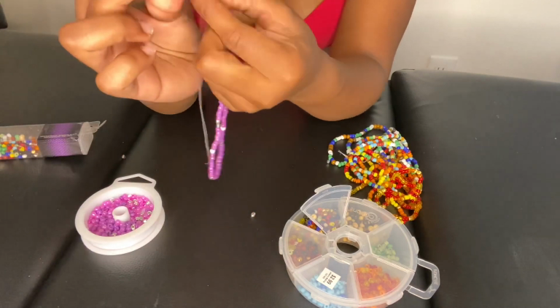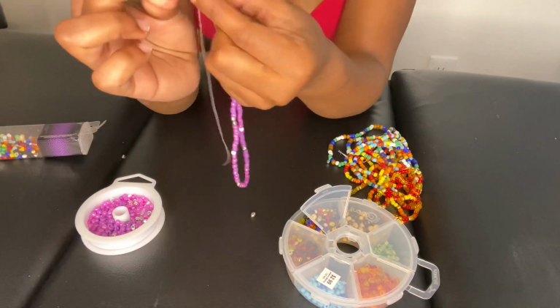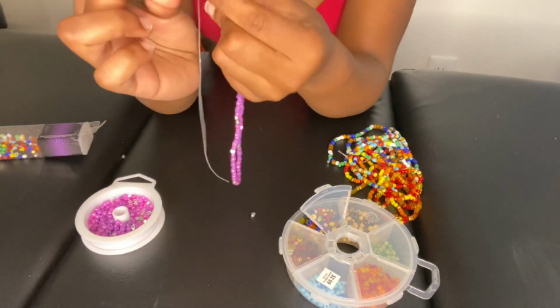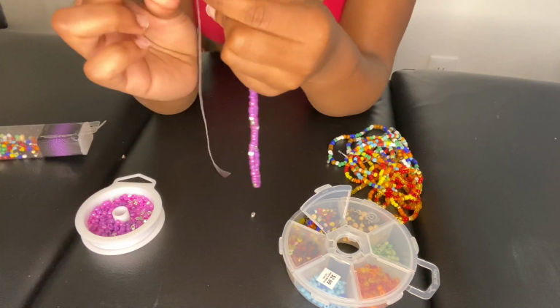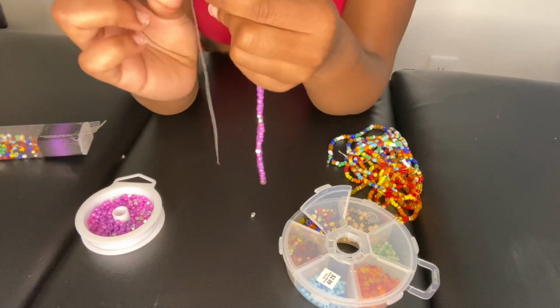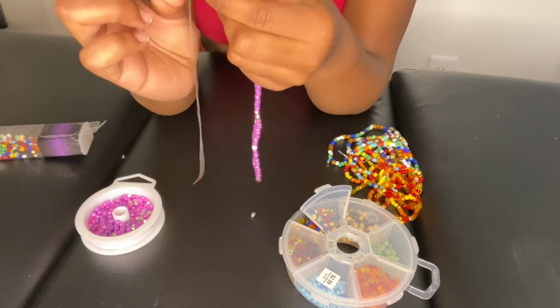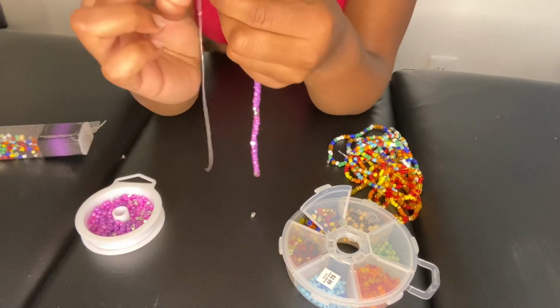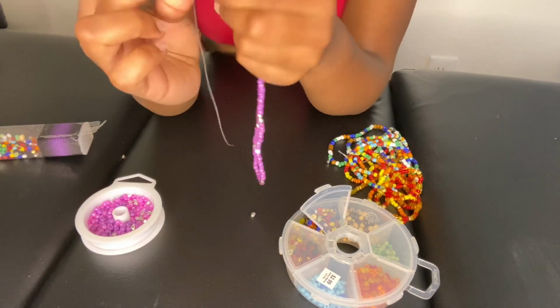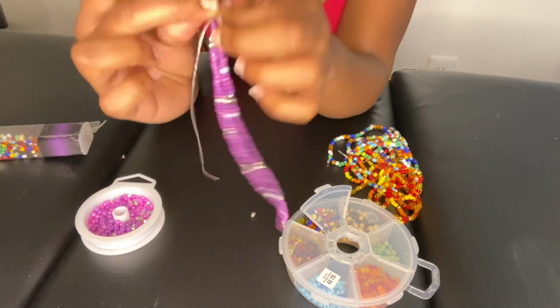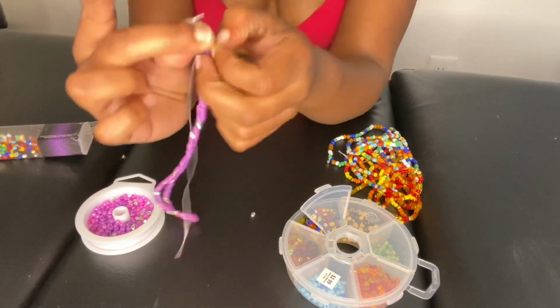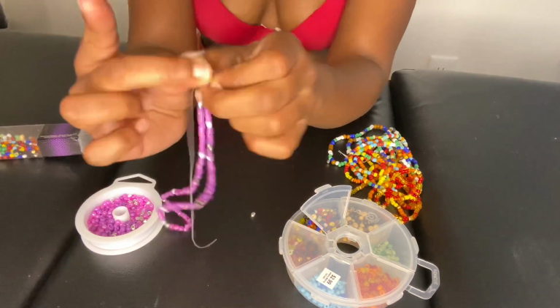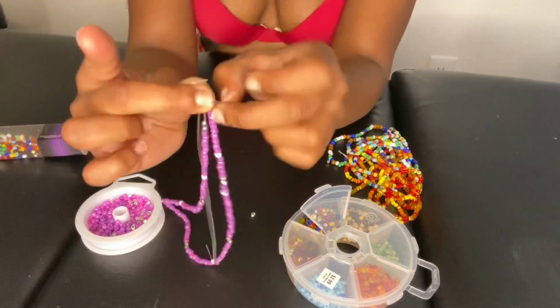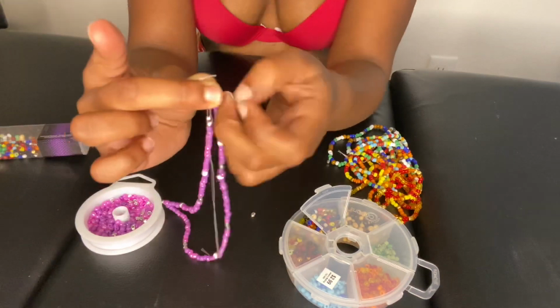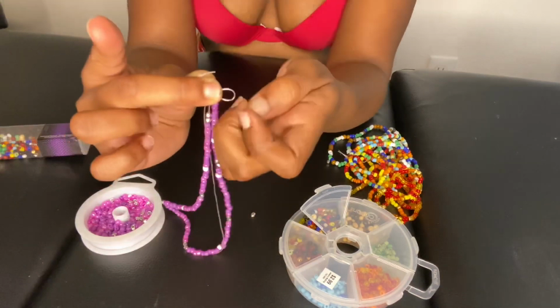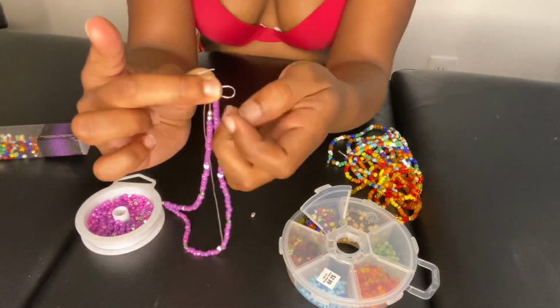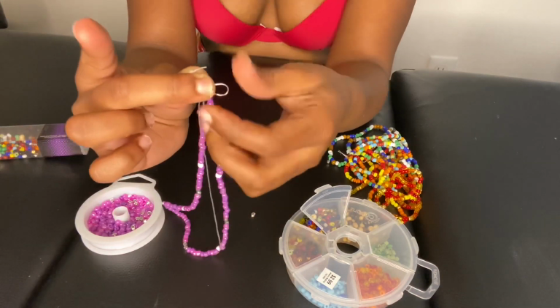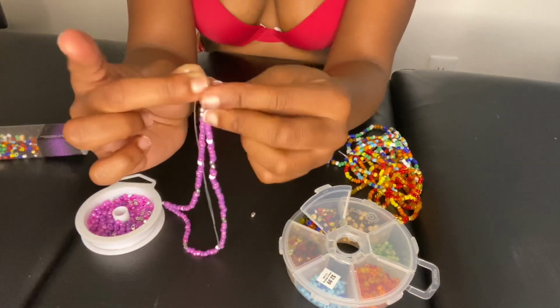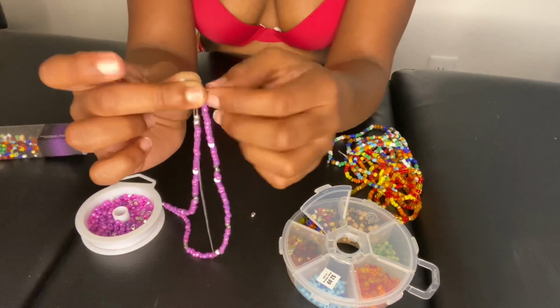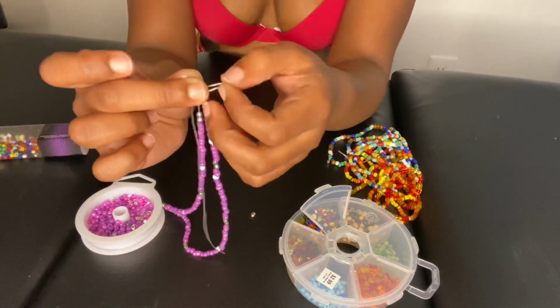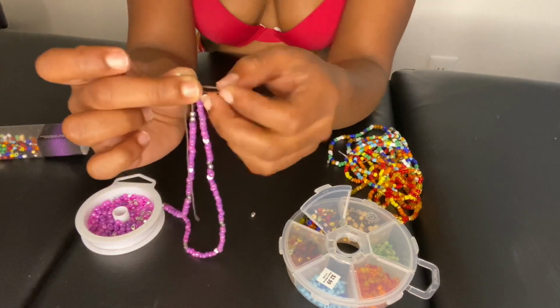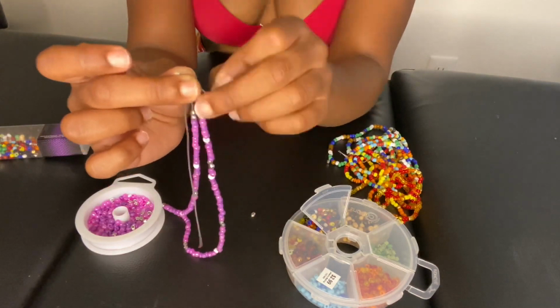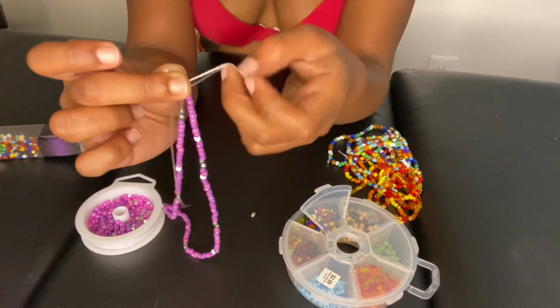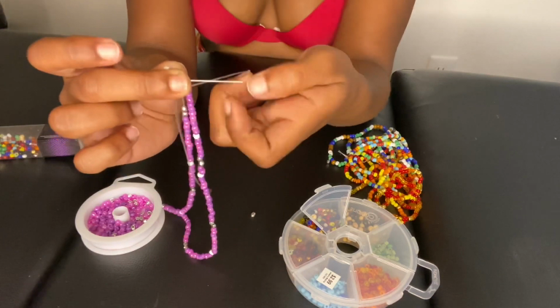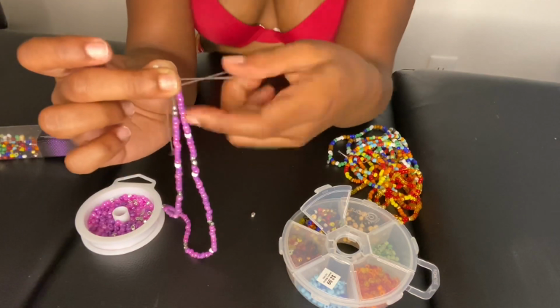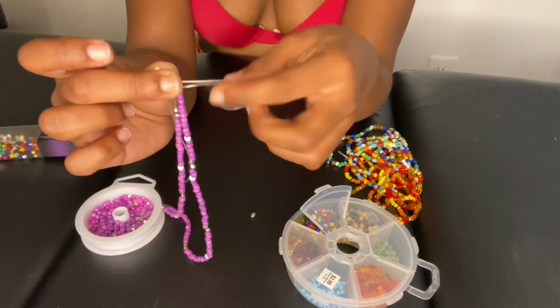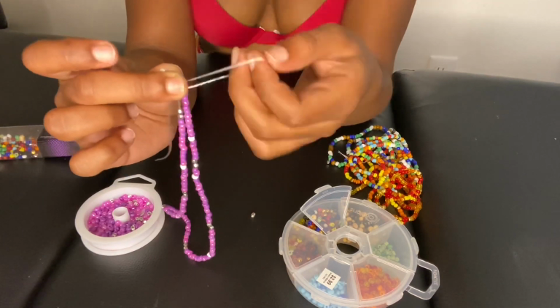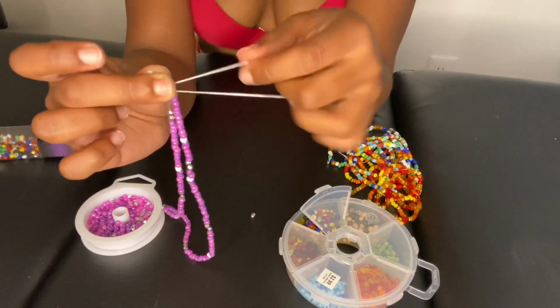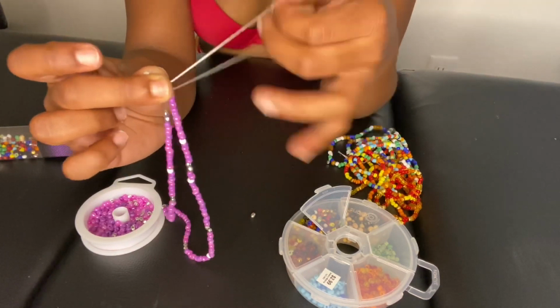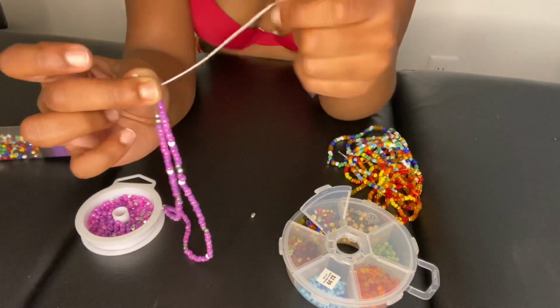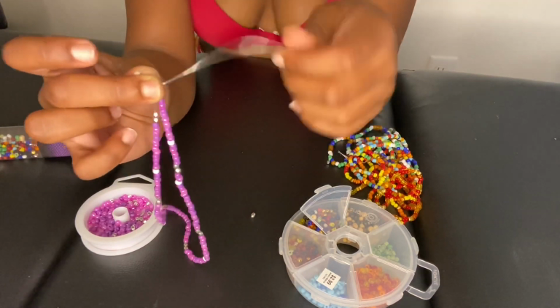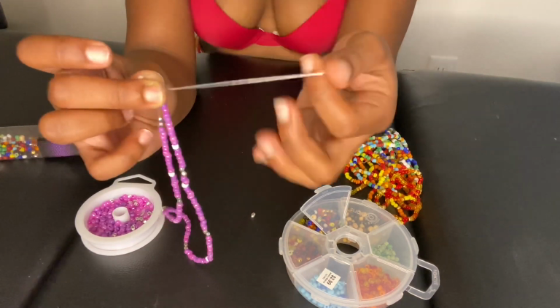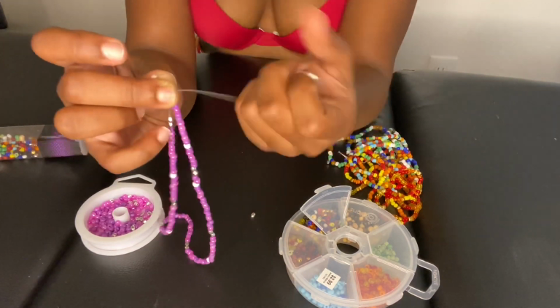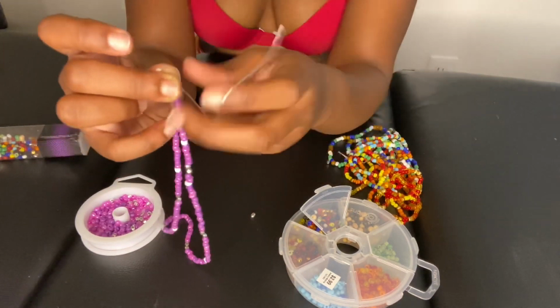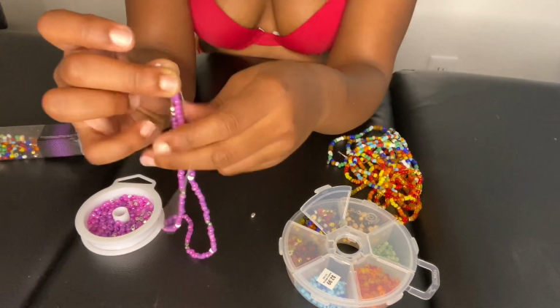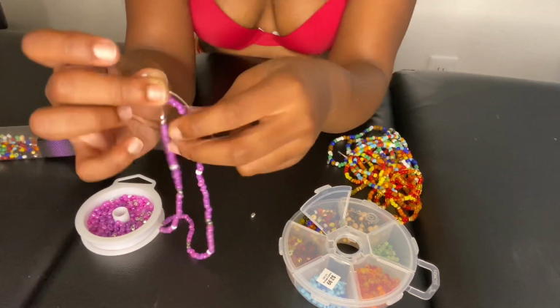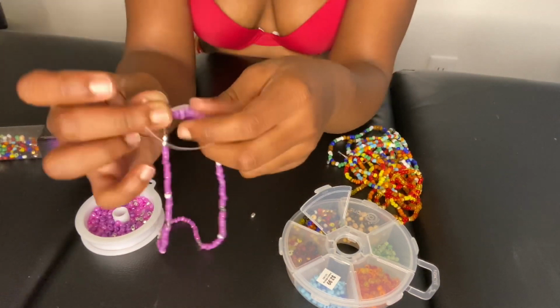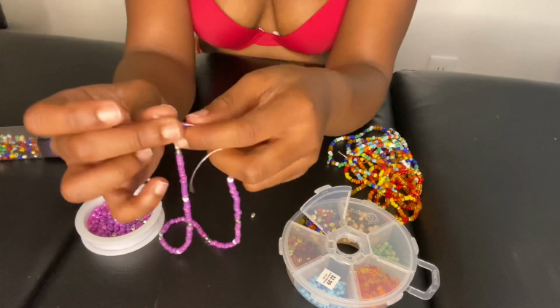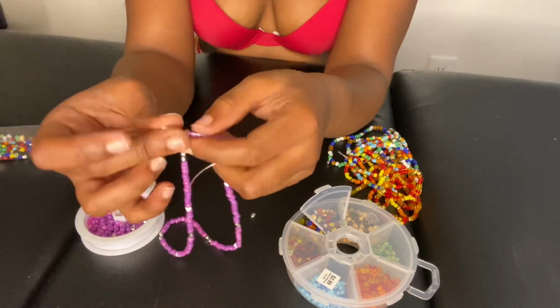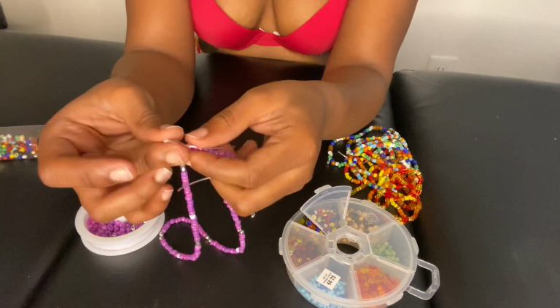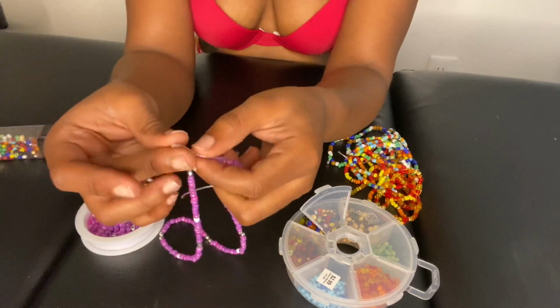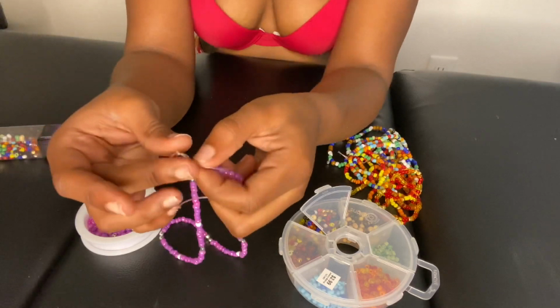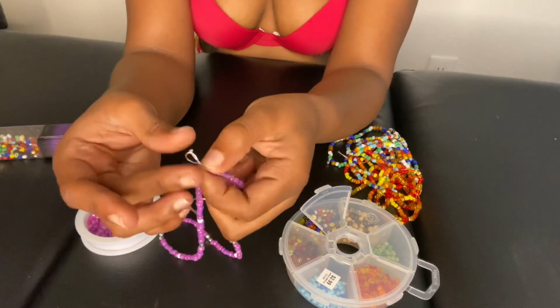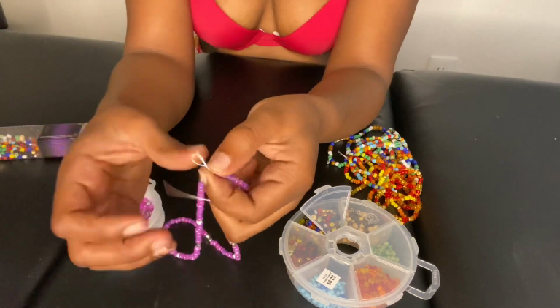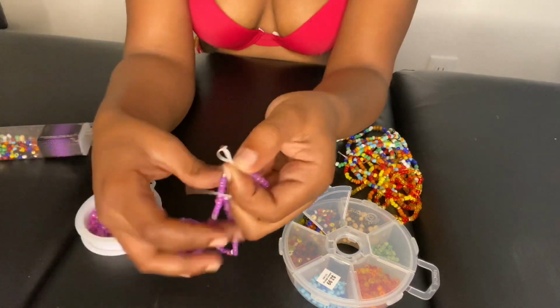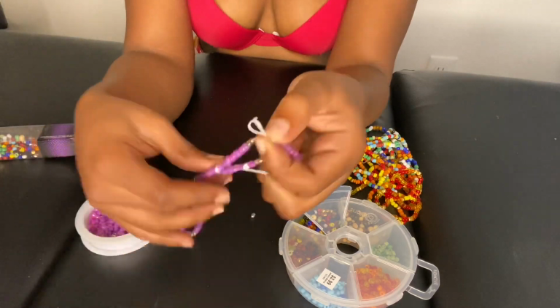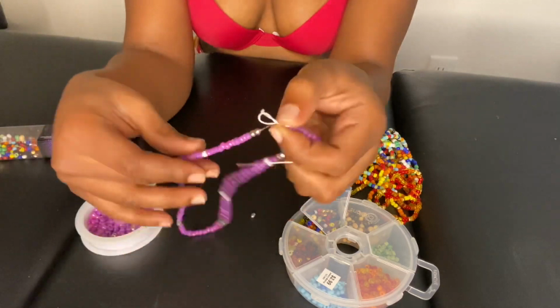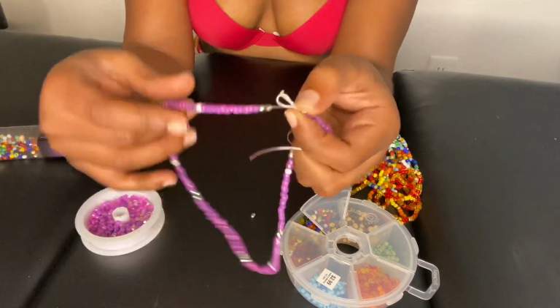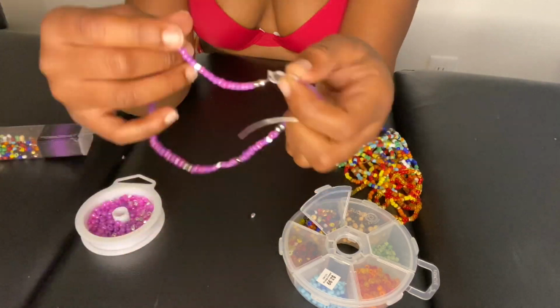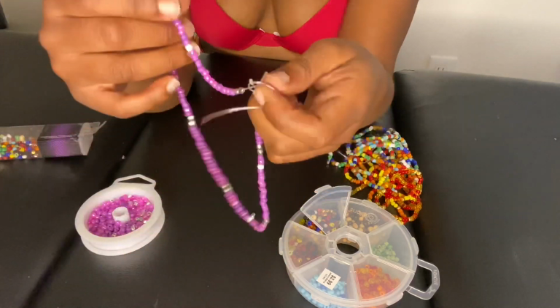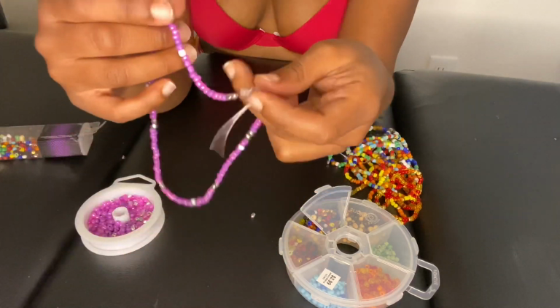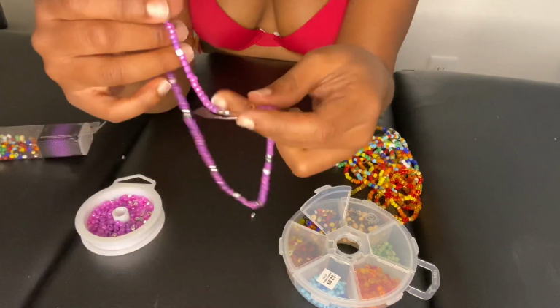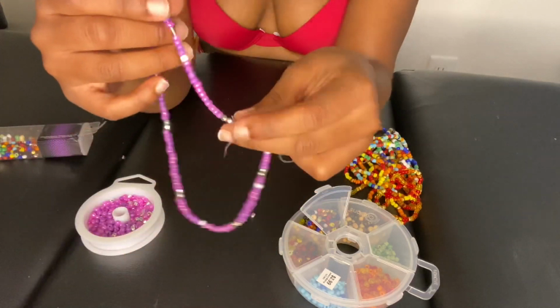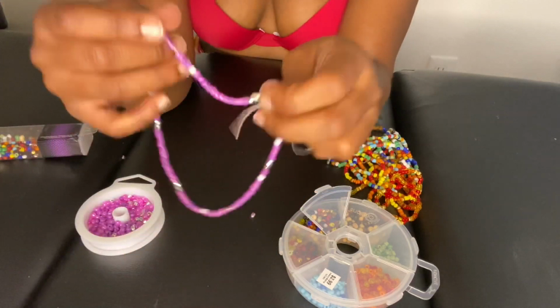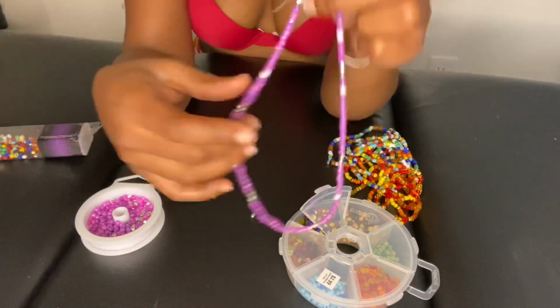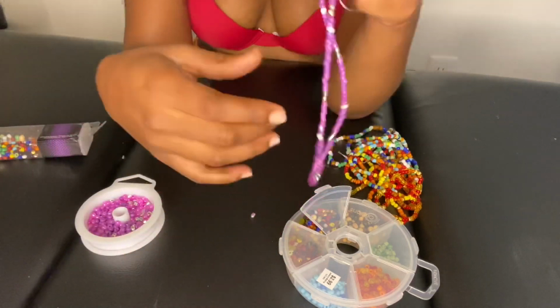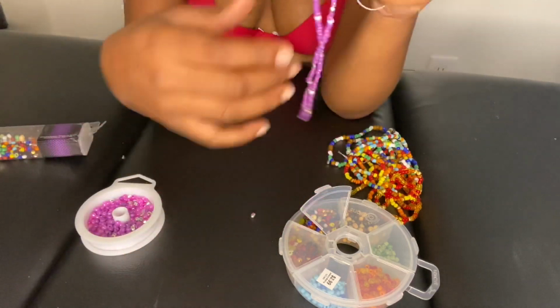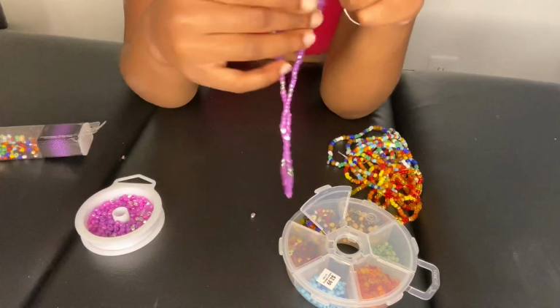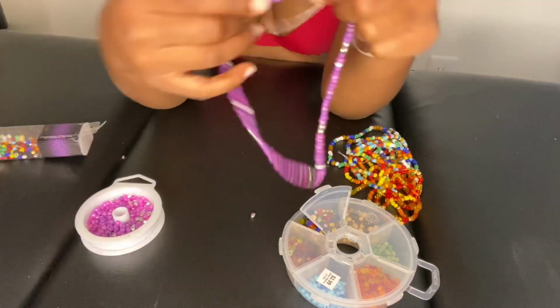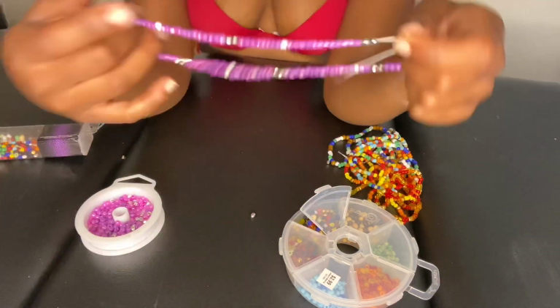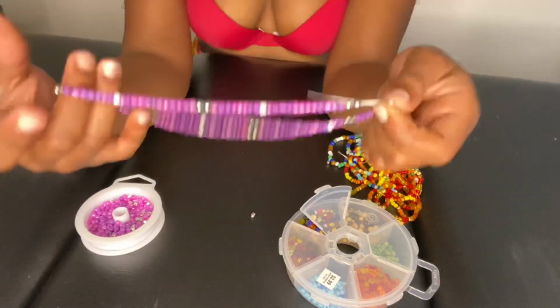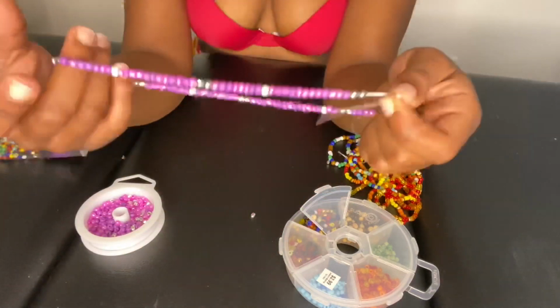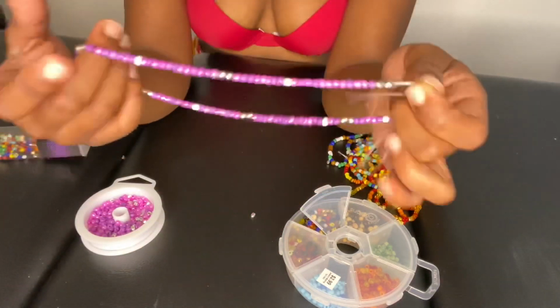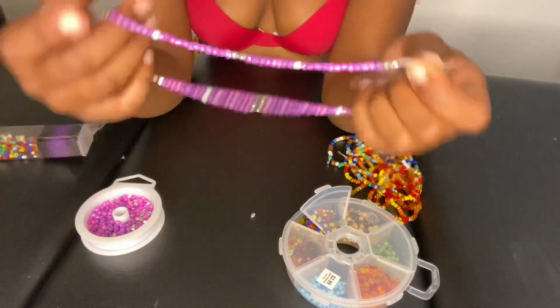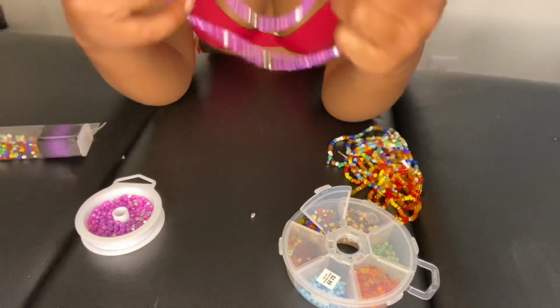And that is how you make your waist beads. It's pretty simple yet tedious, so it will take you a little bit of time. Thank you.